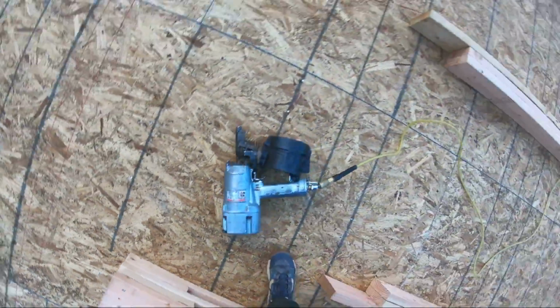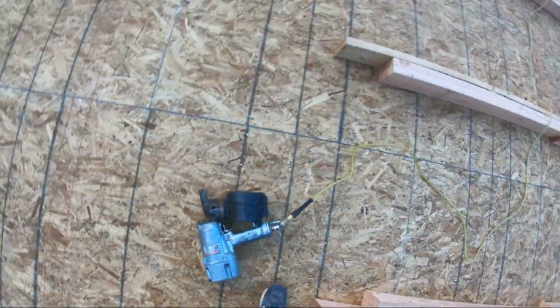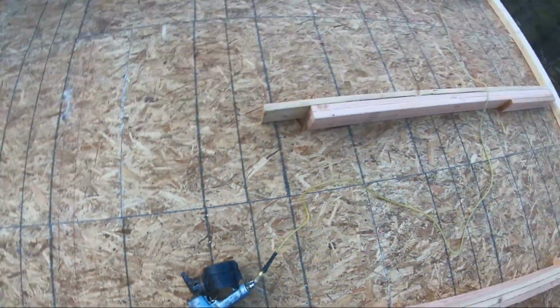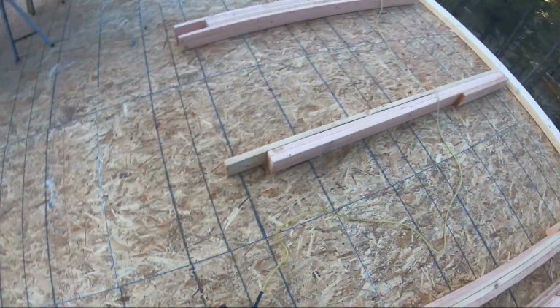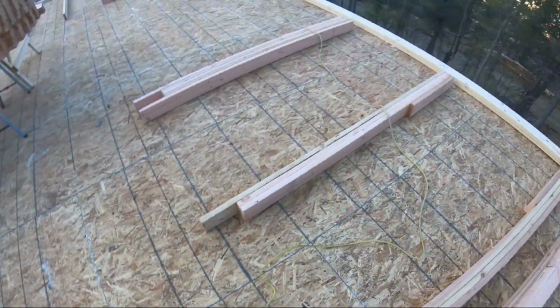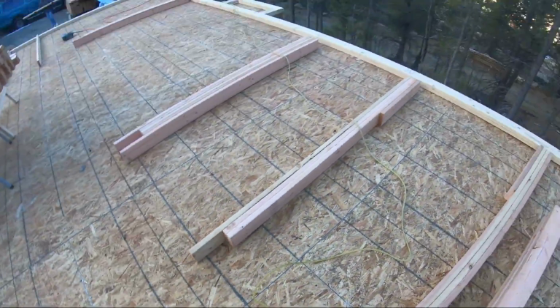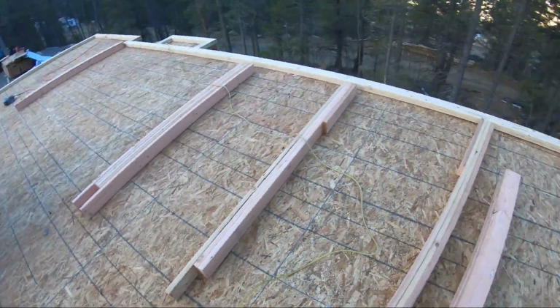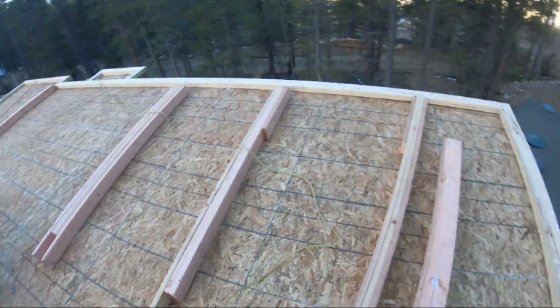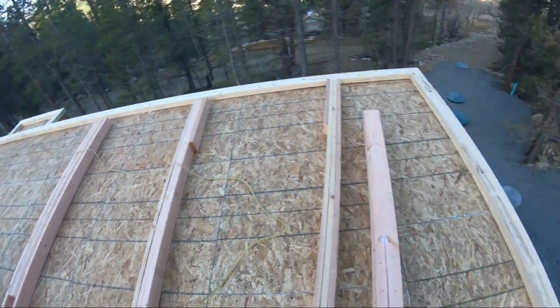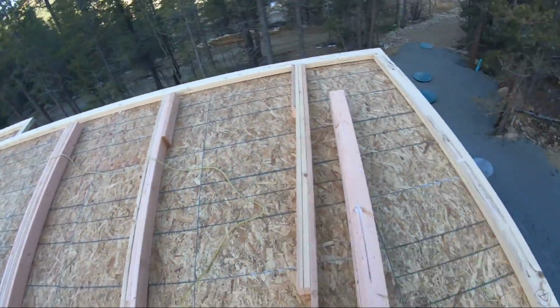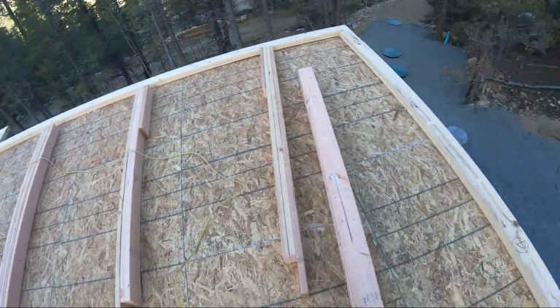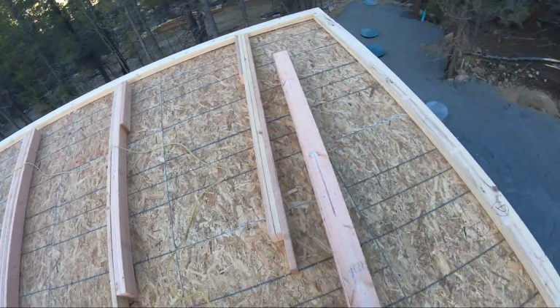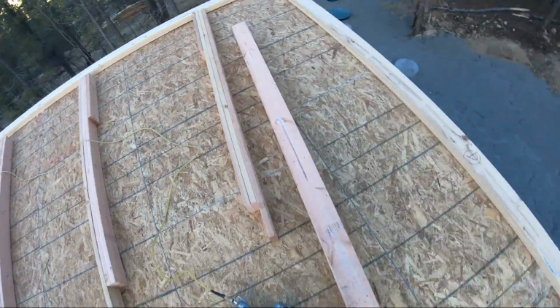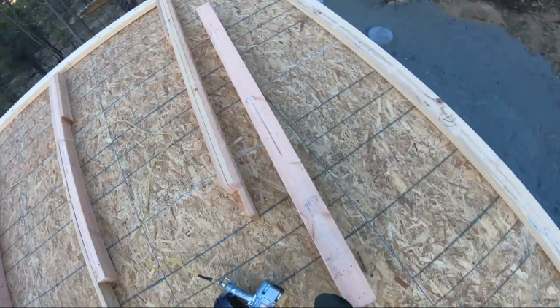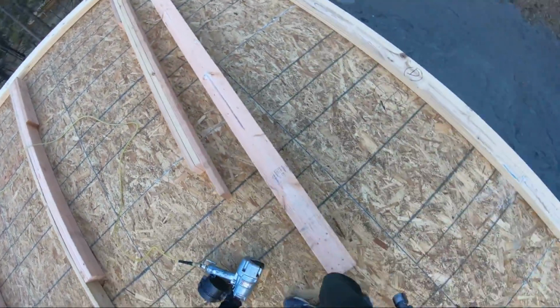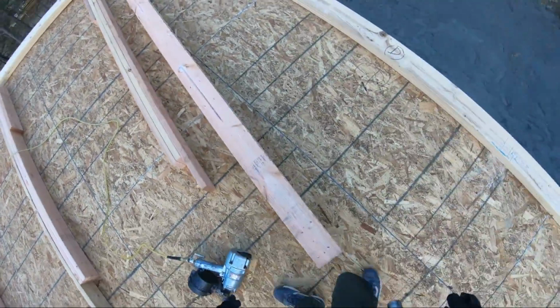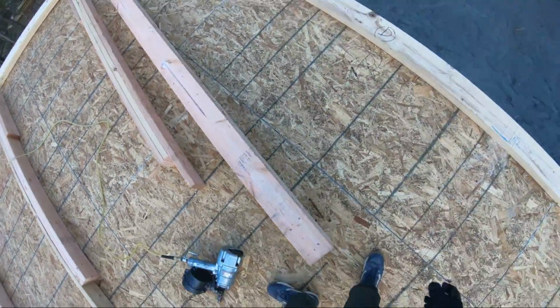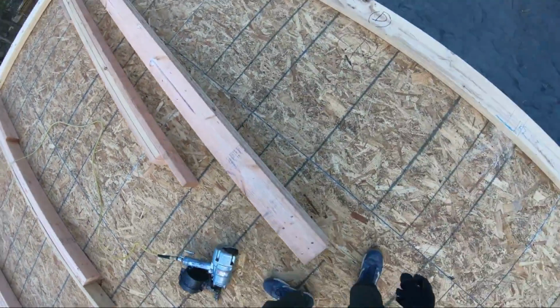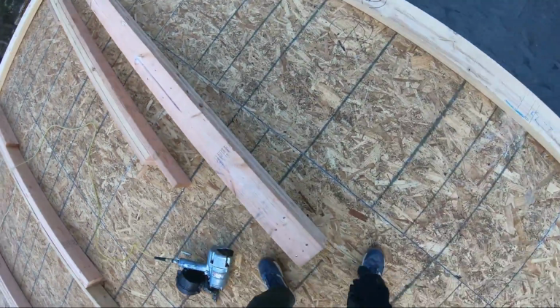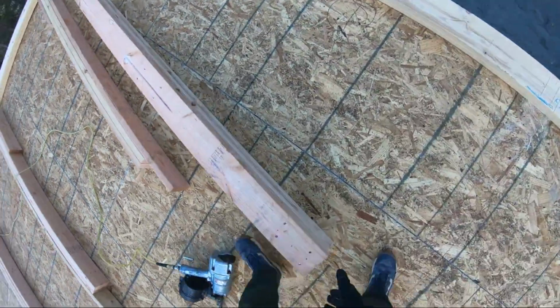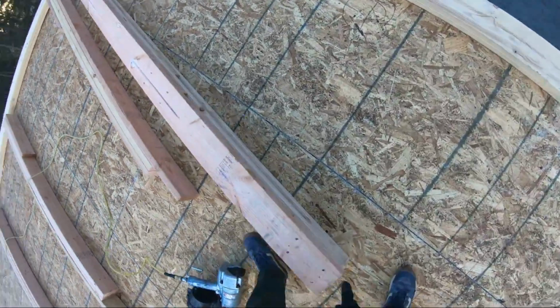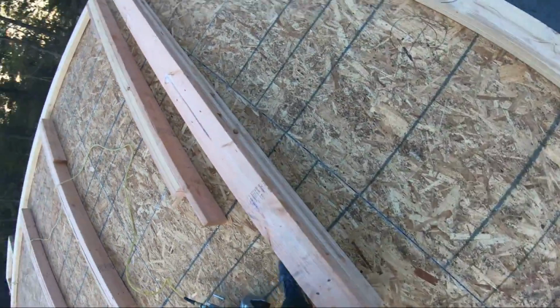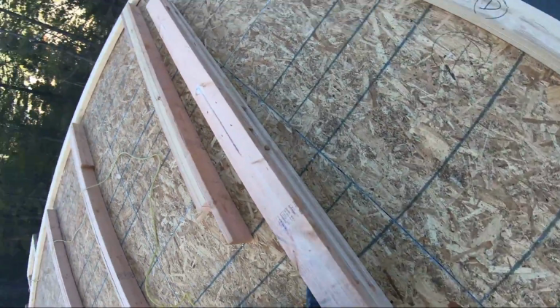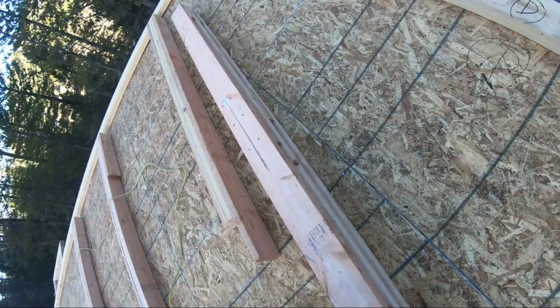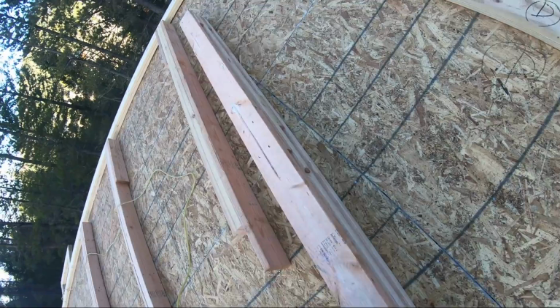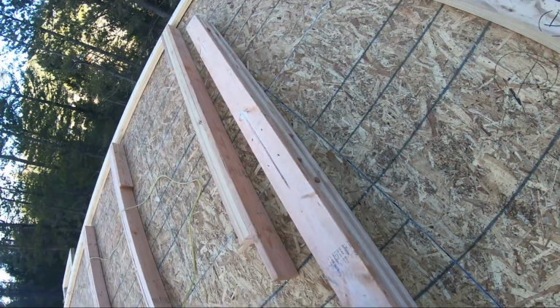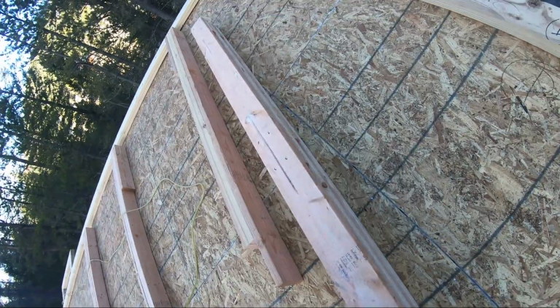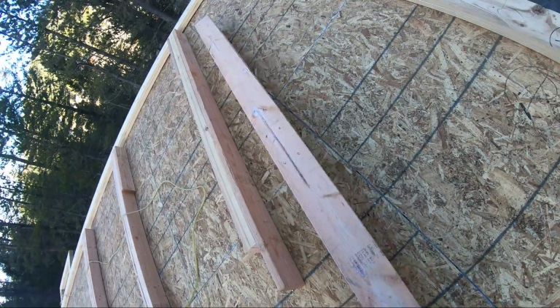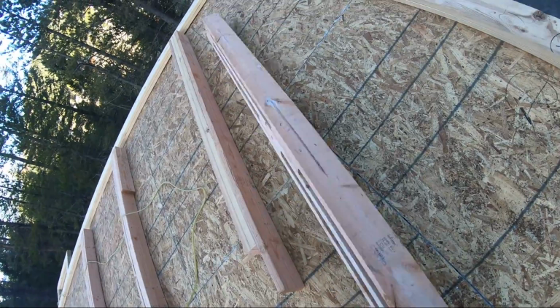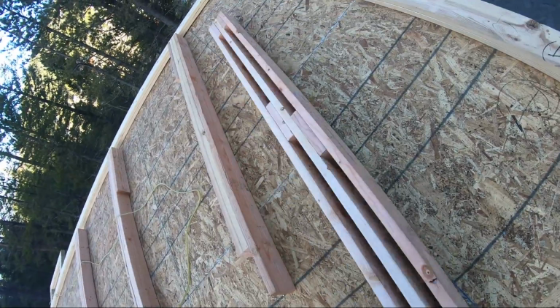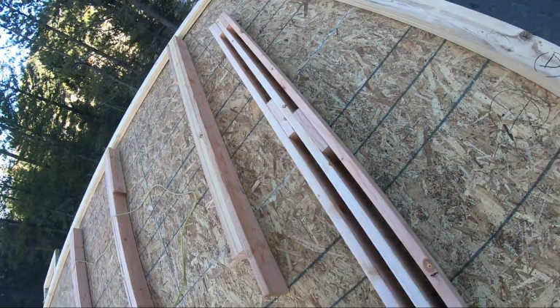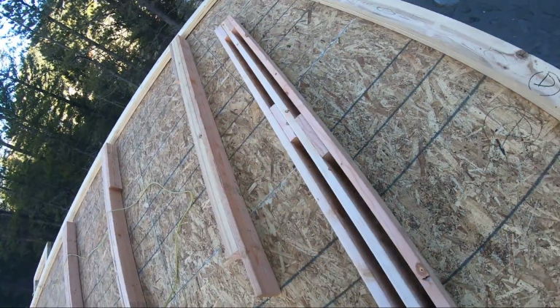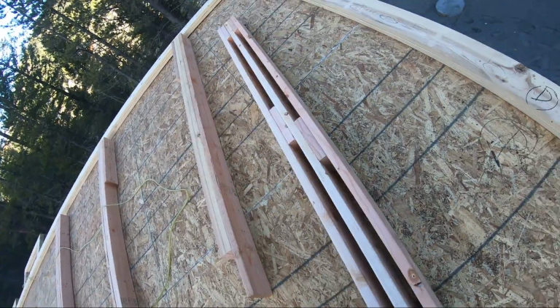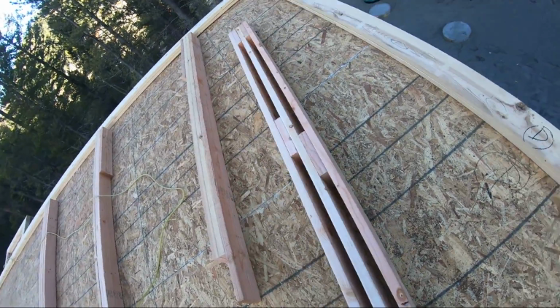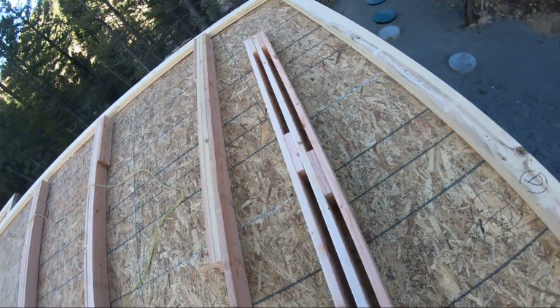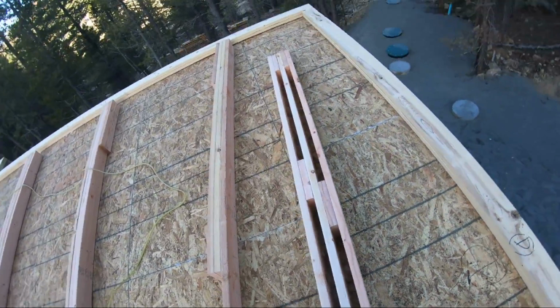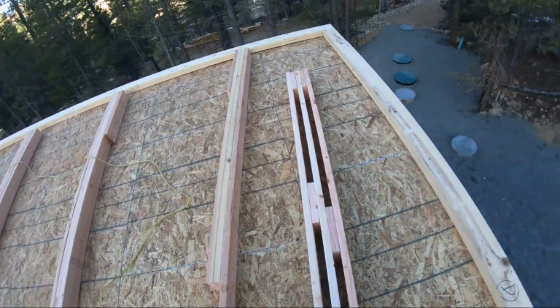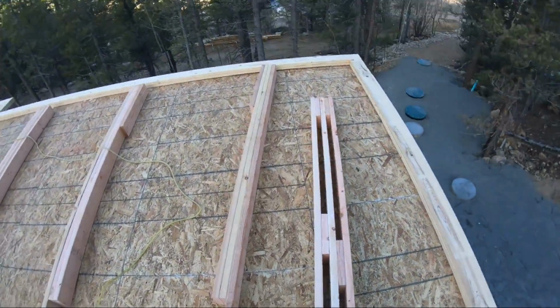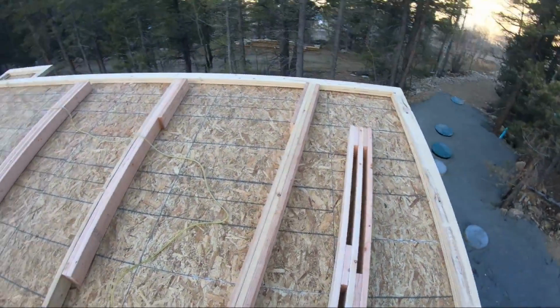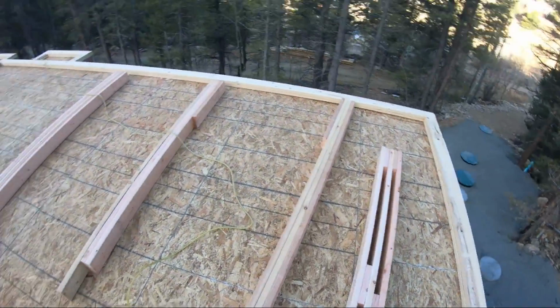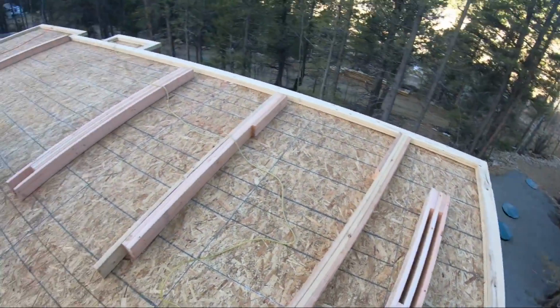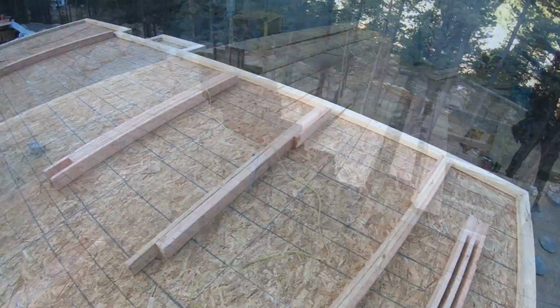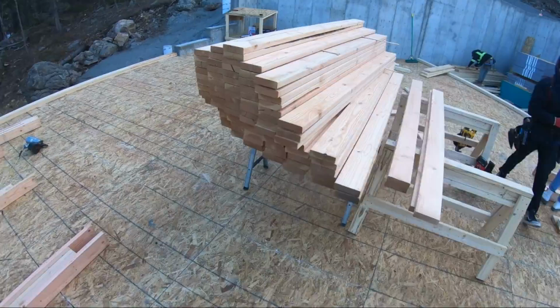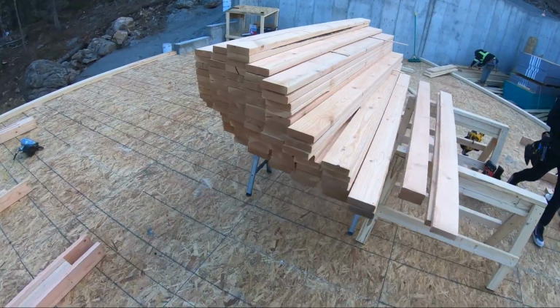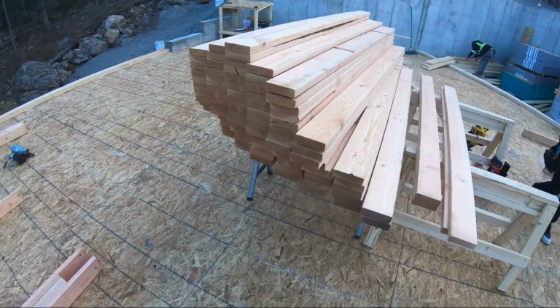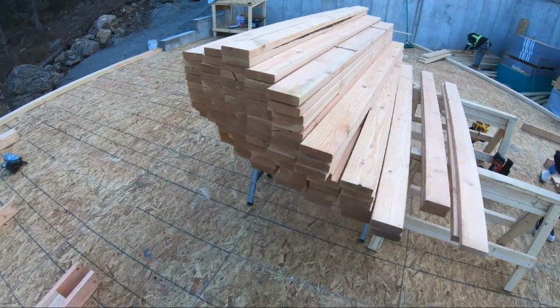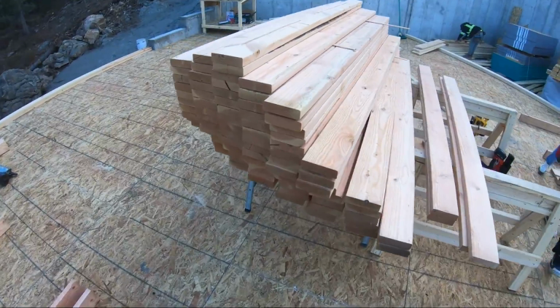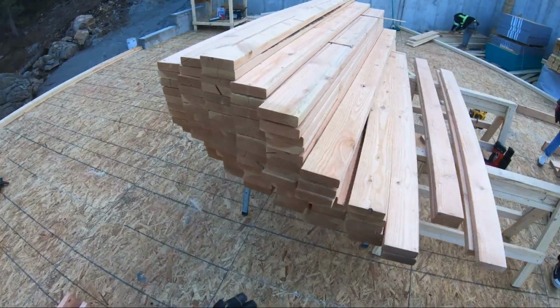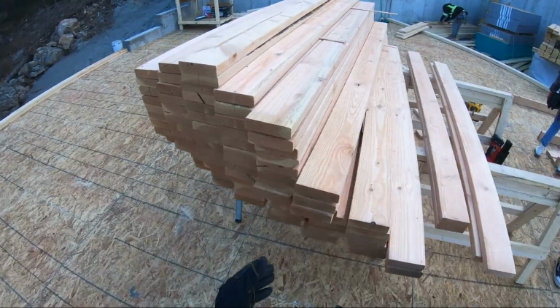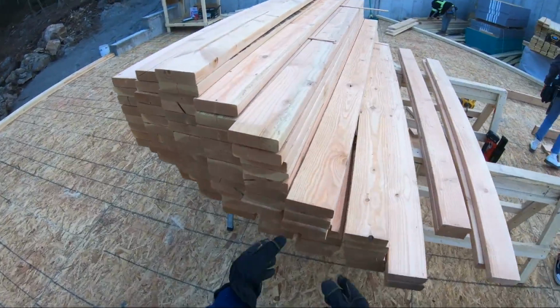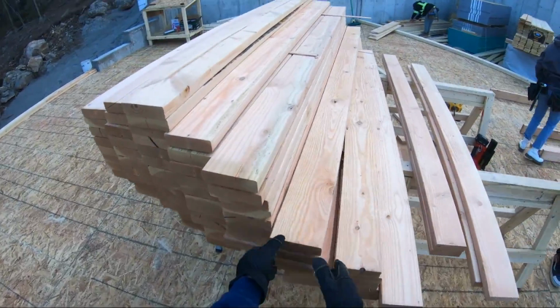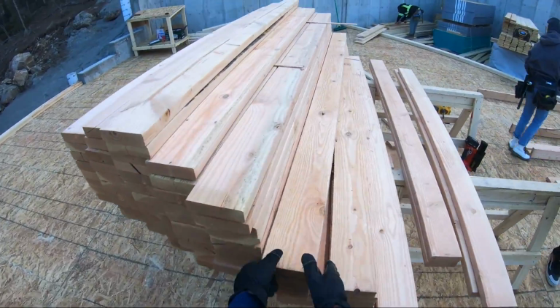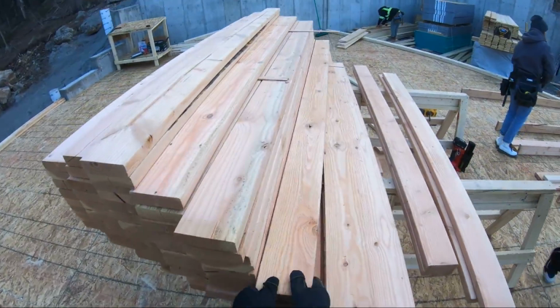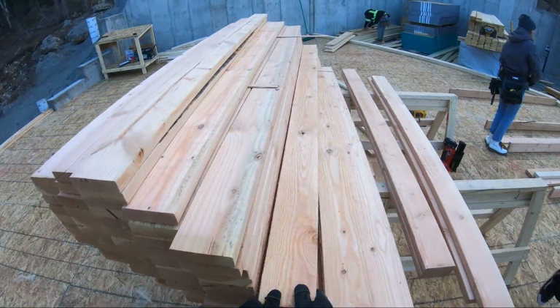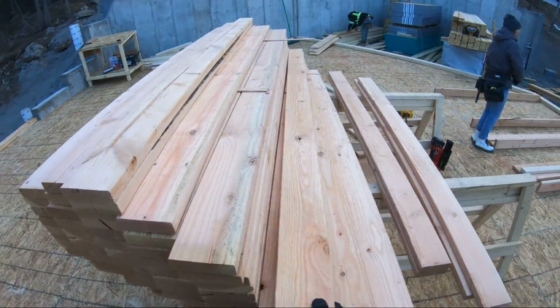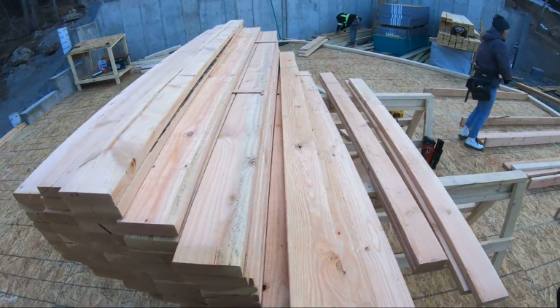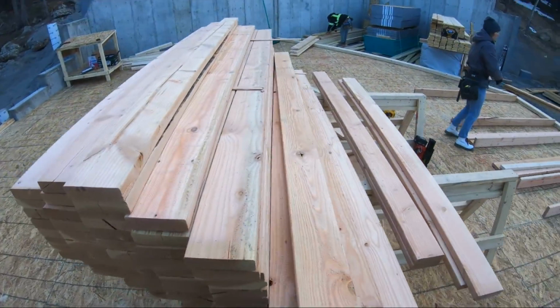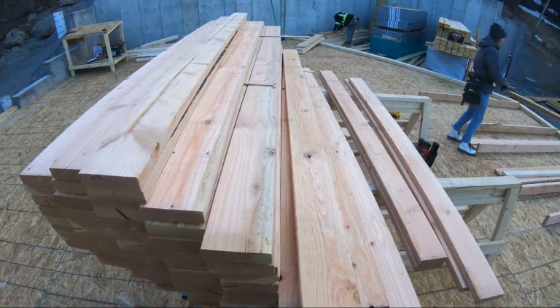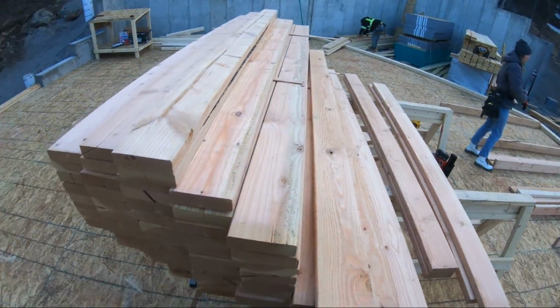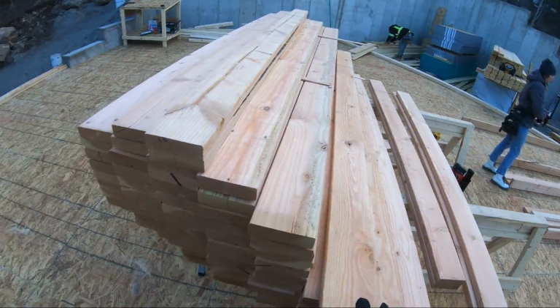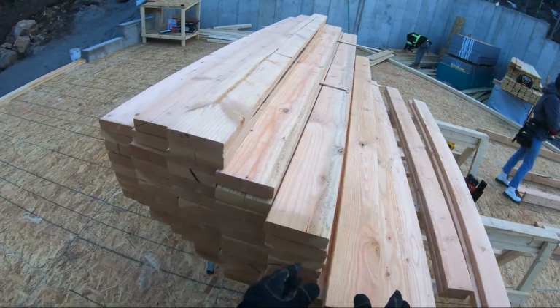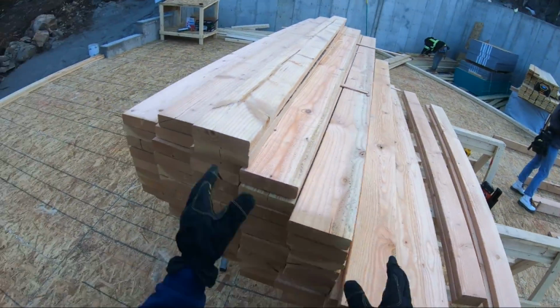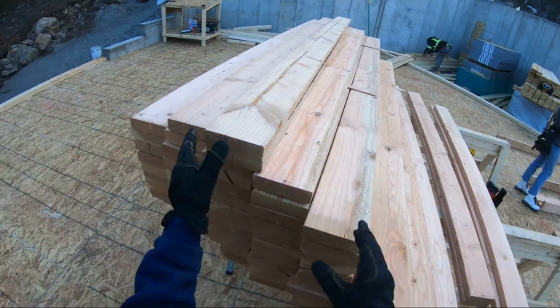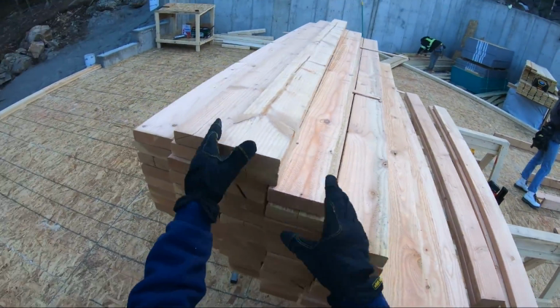Just like that, the exterior corner is done. And you can see Landon already has a few sets of king stud trimmers and bottom cripples all nailed and ready to go.